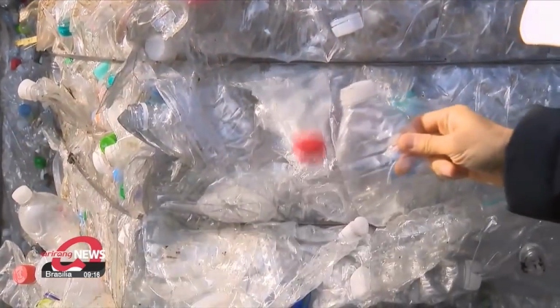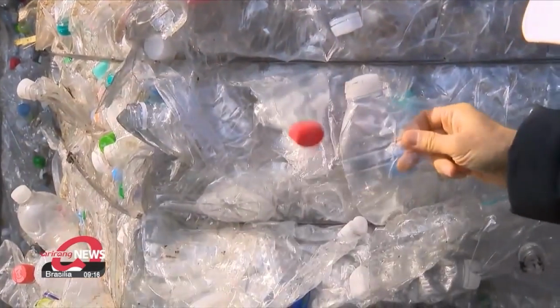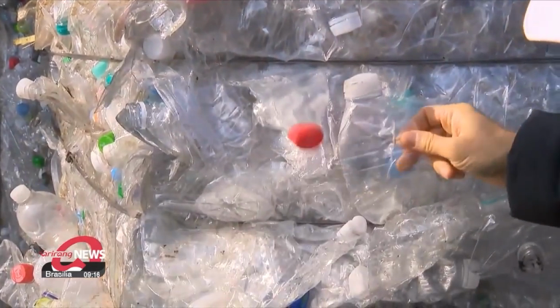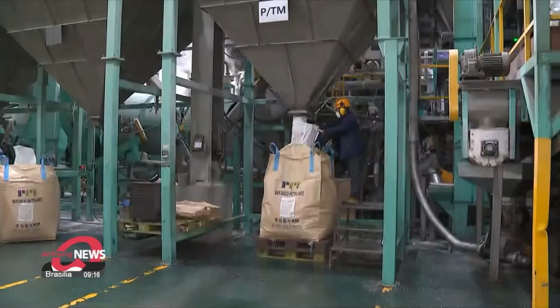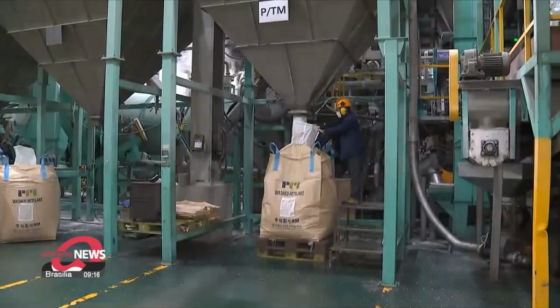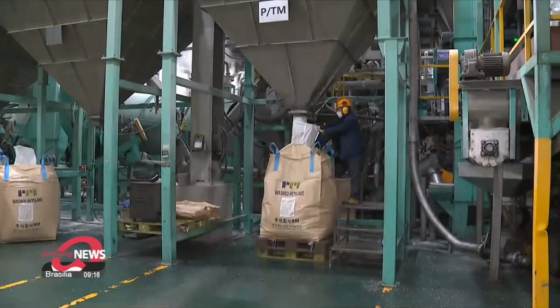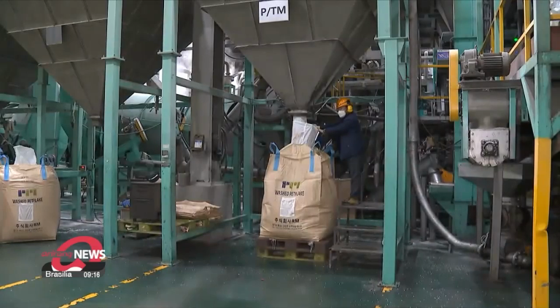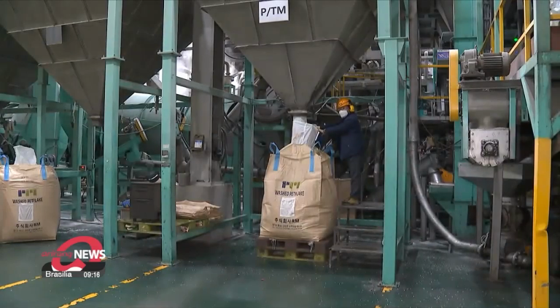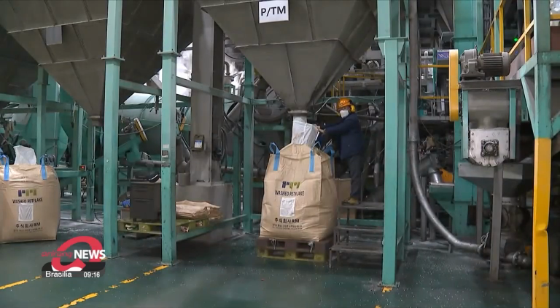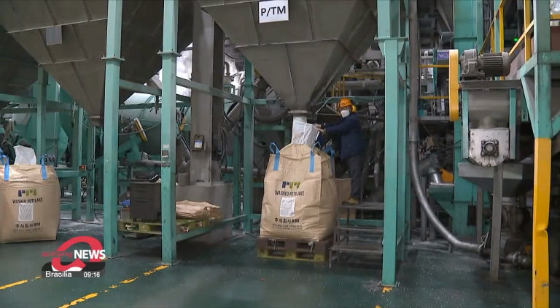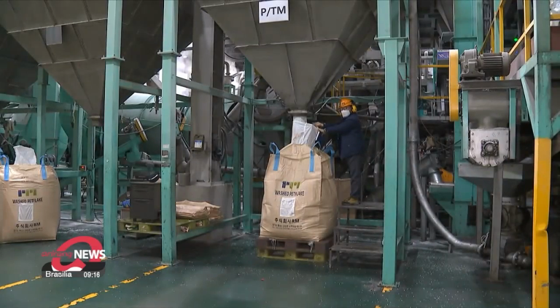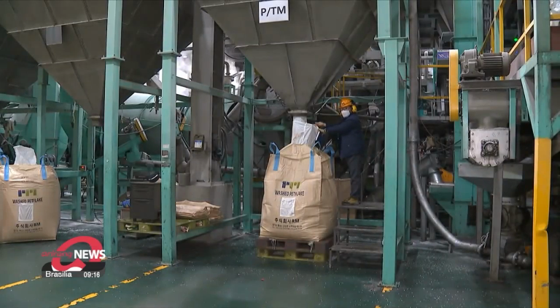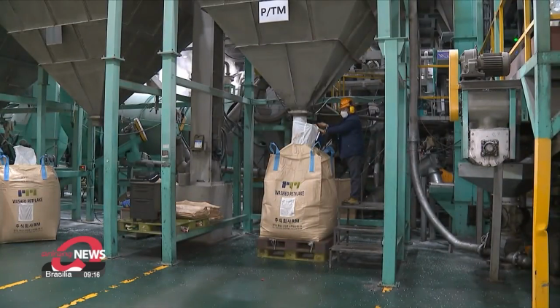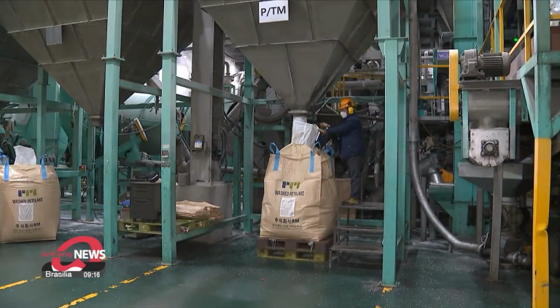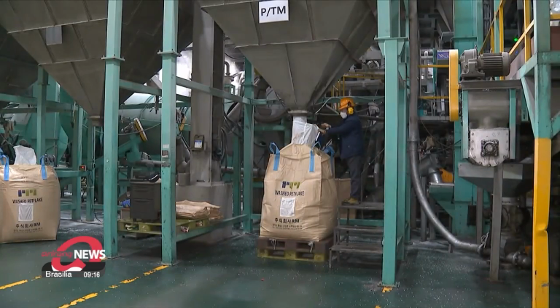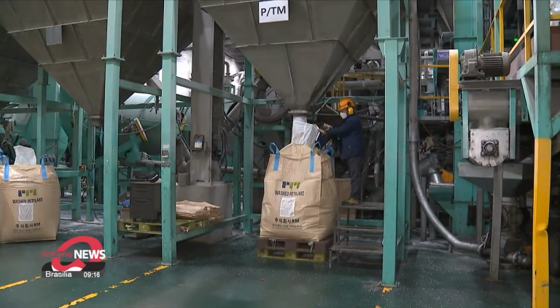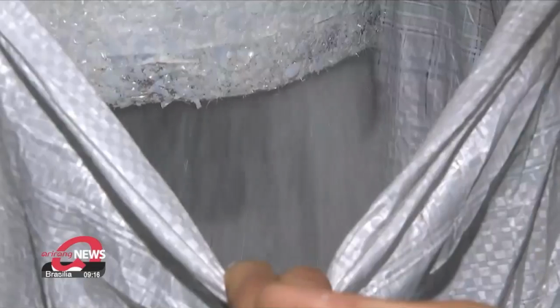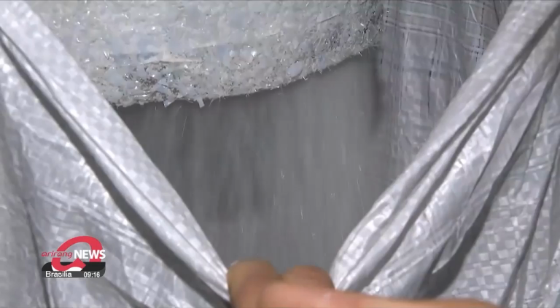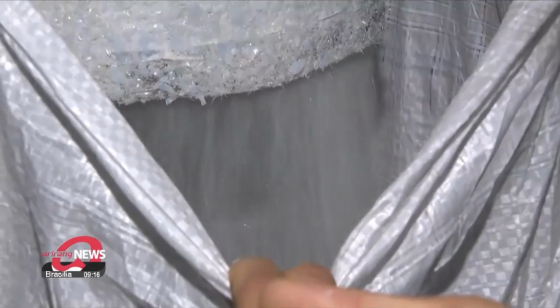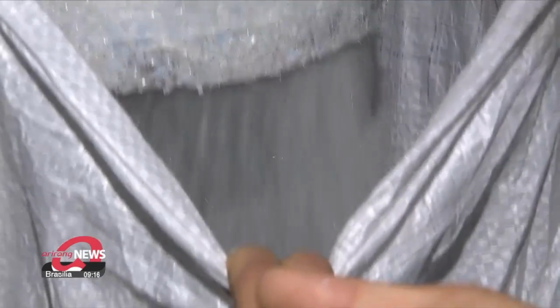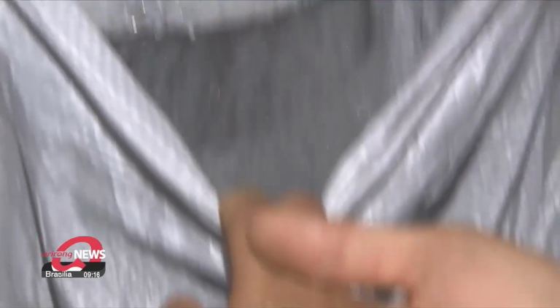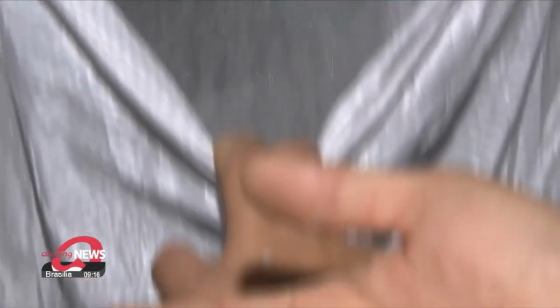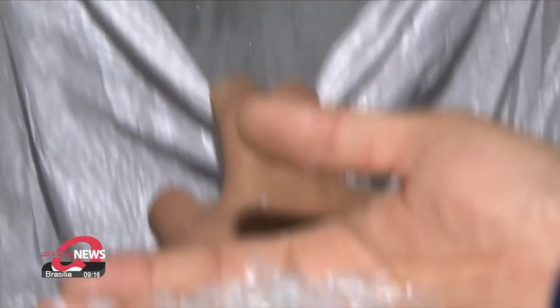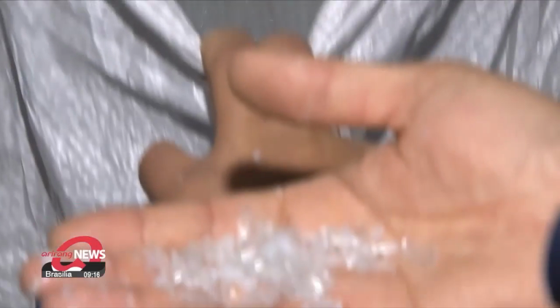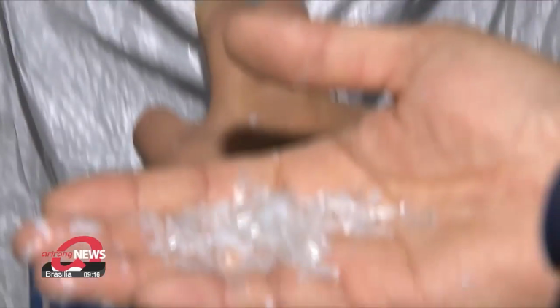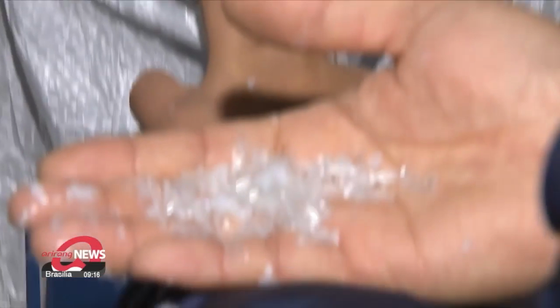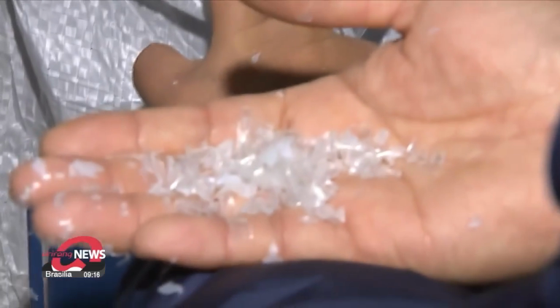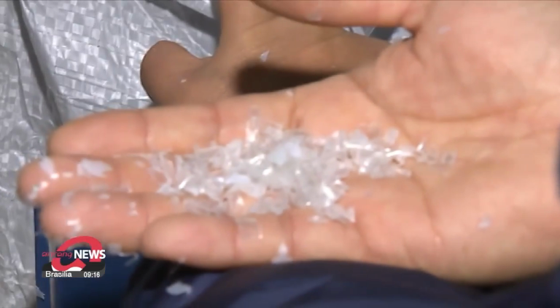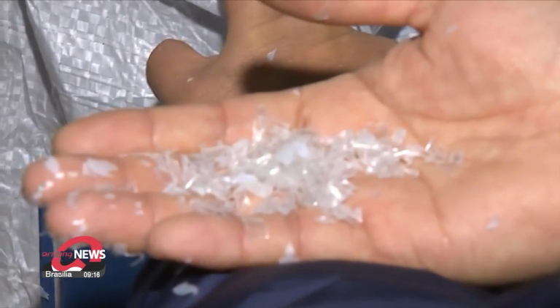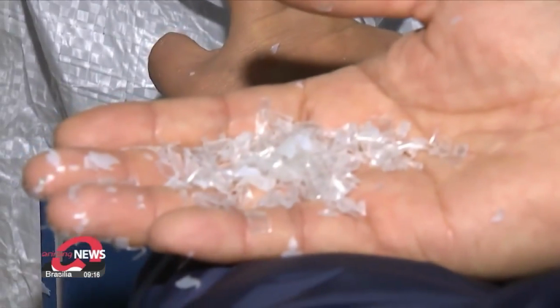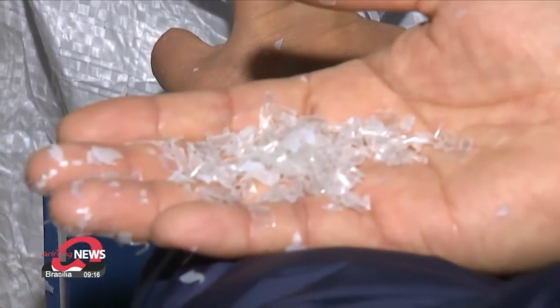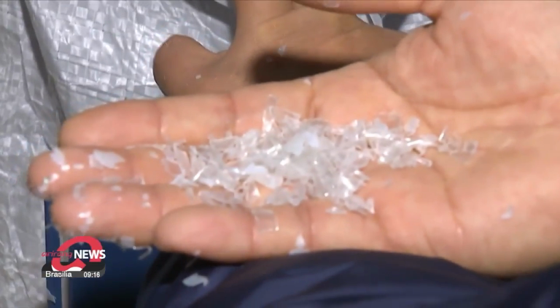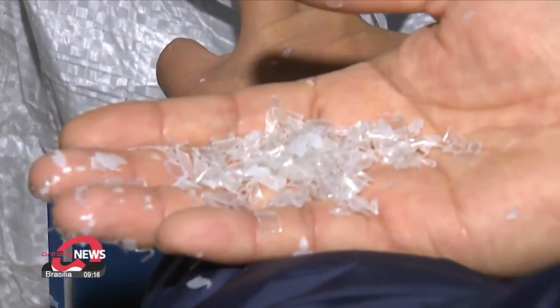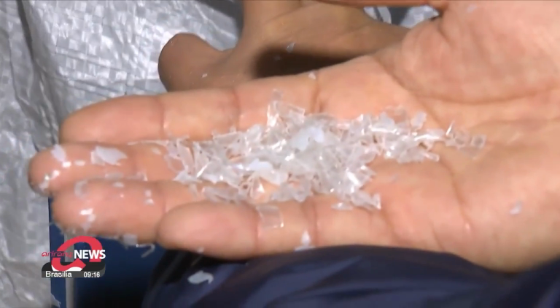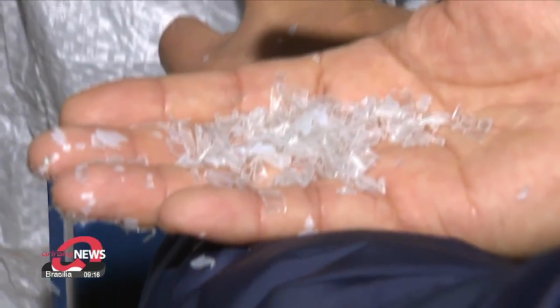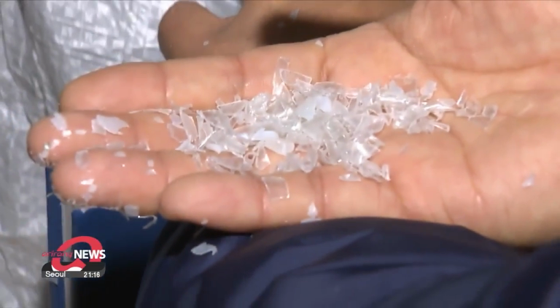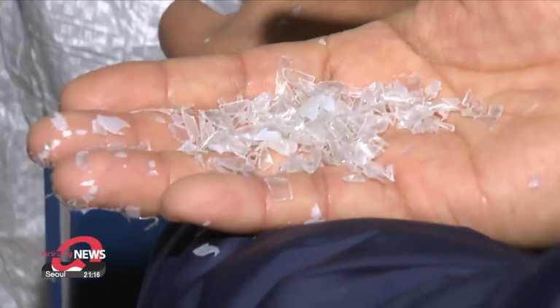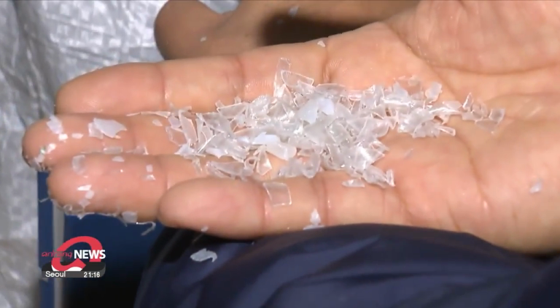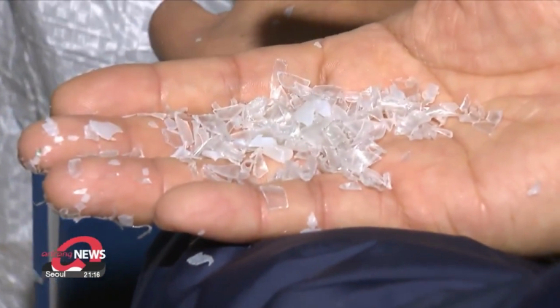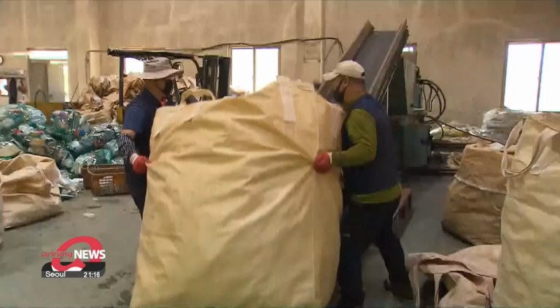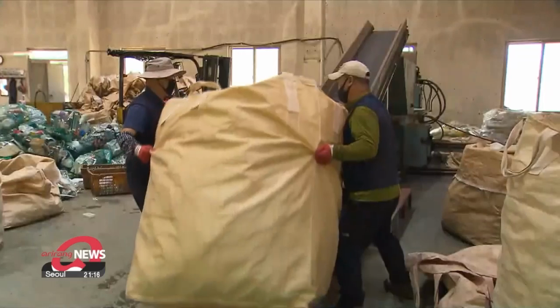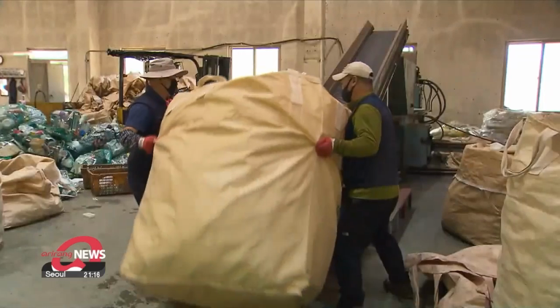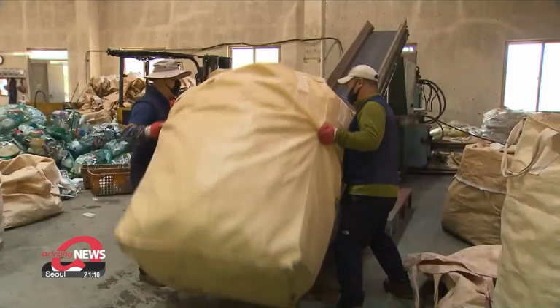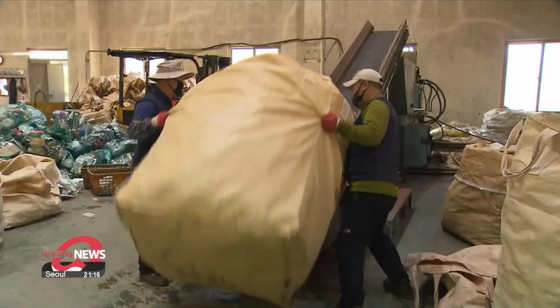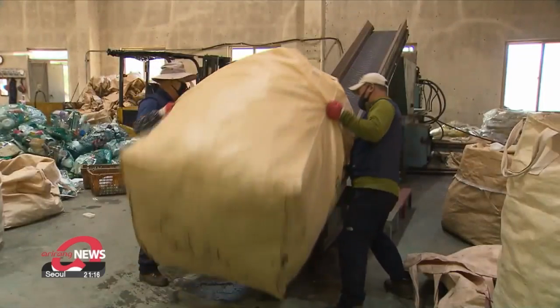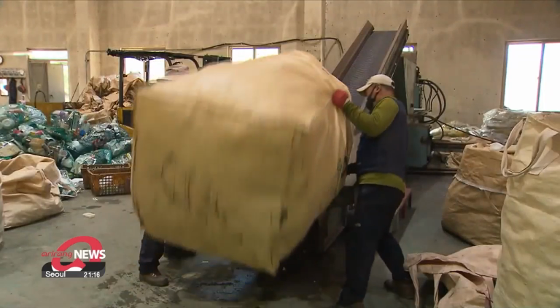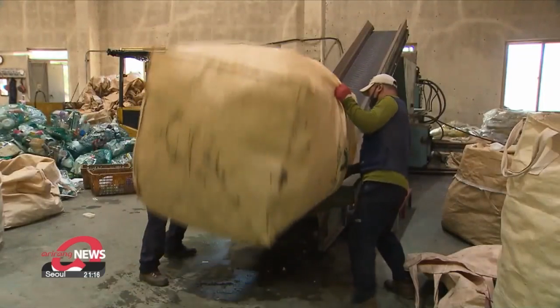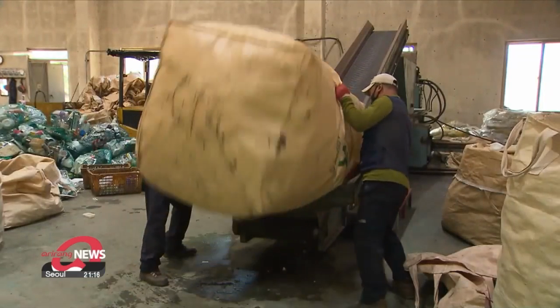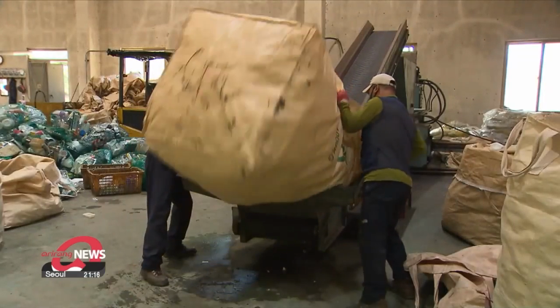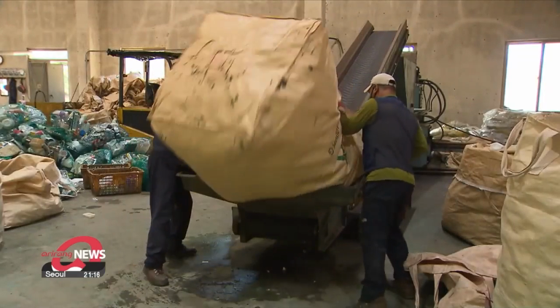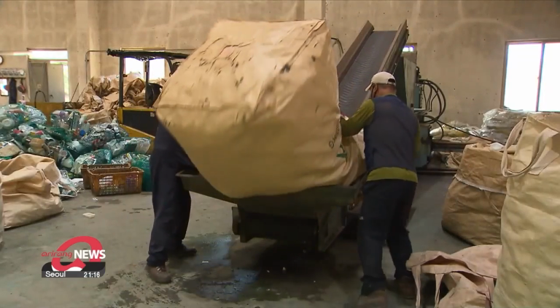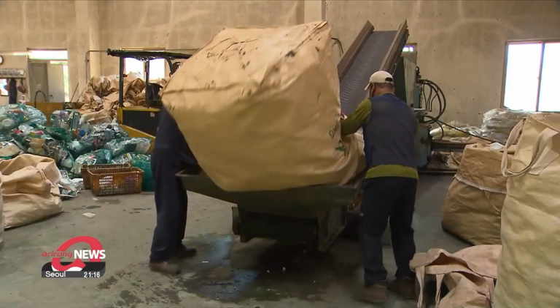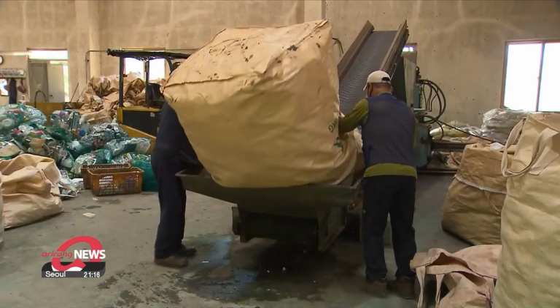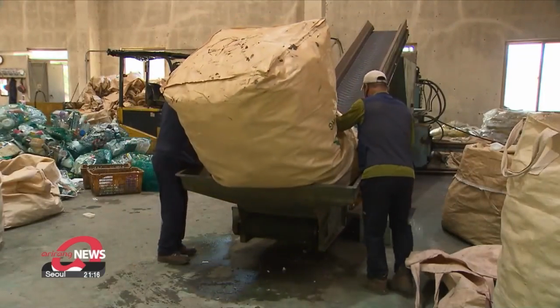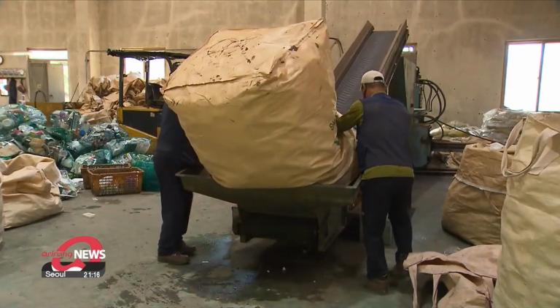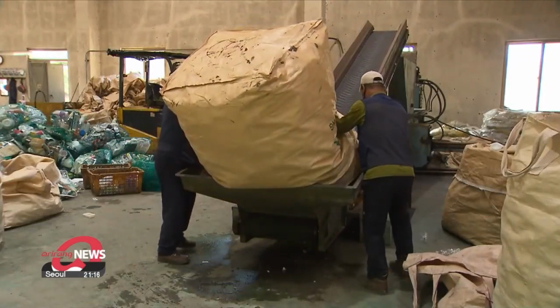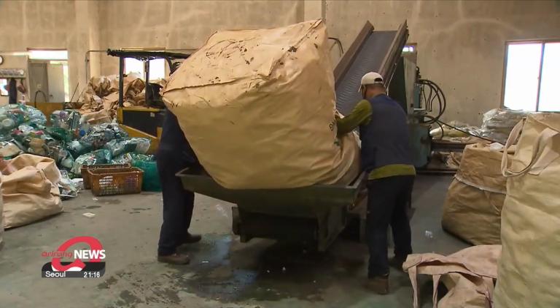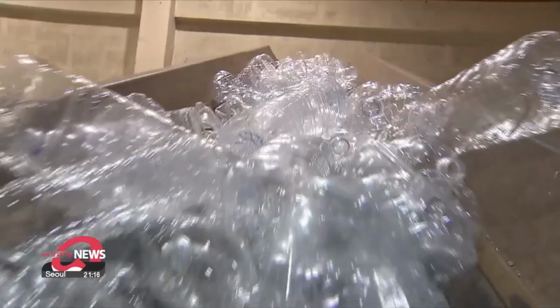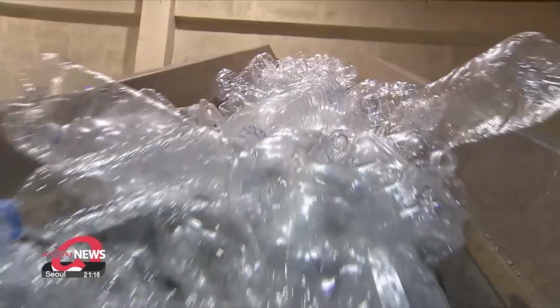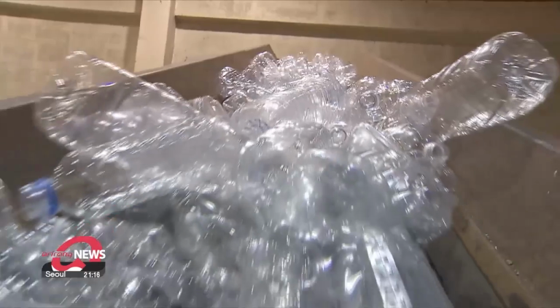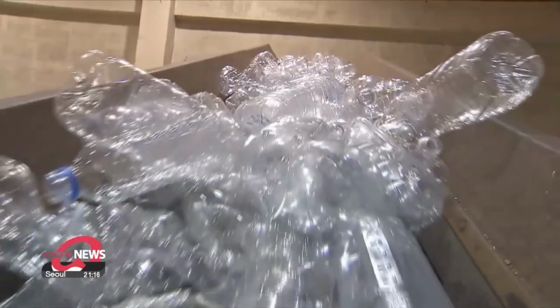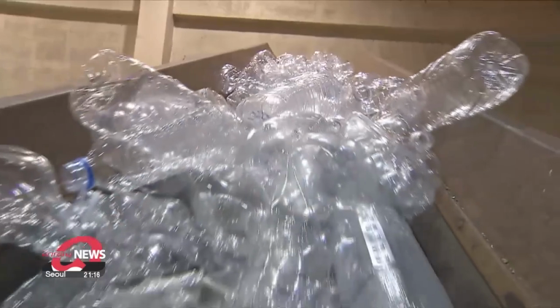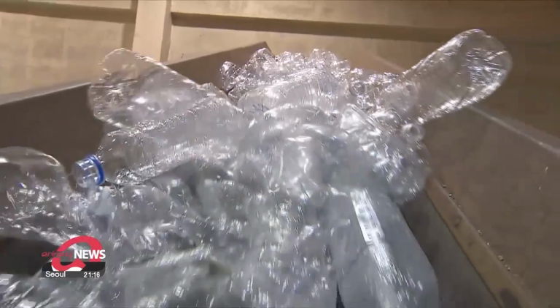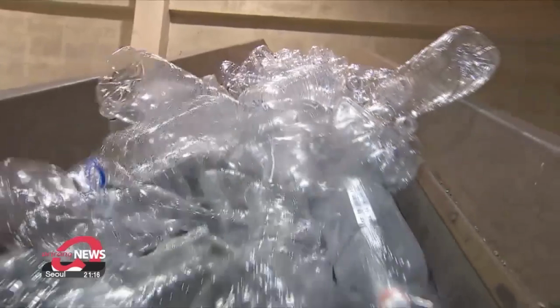With technology now able to turn trash back into useful resources, recycling has become less of a choice and even more of an imperative. Ian Jin, Arirang News.